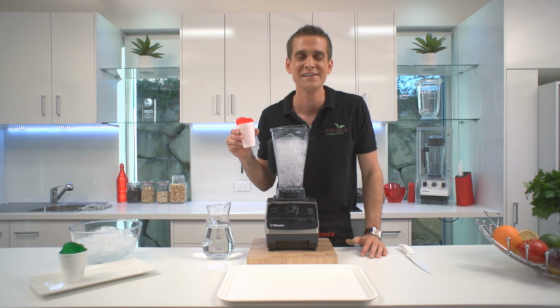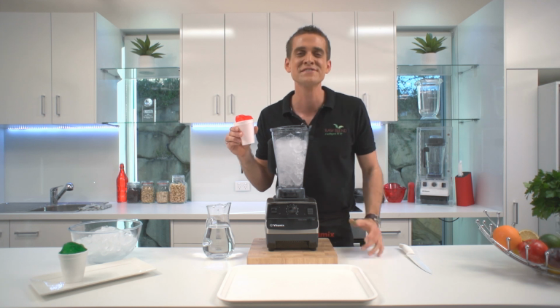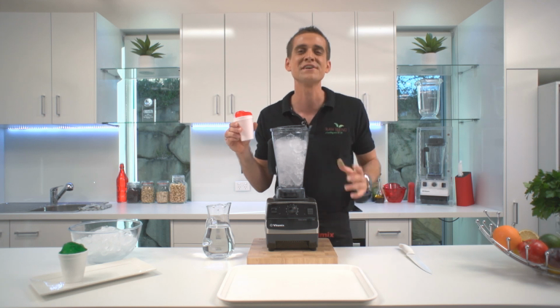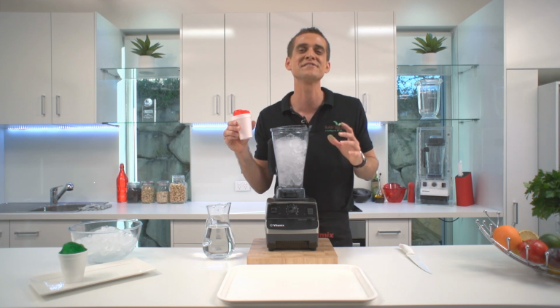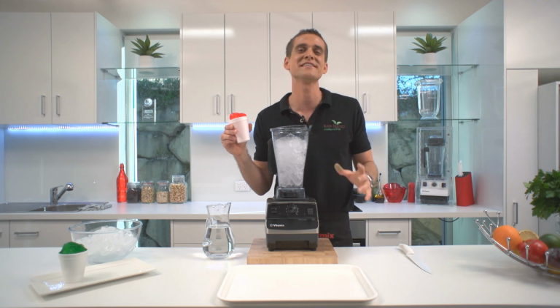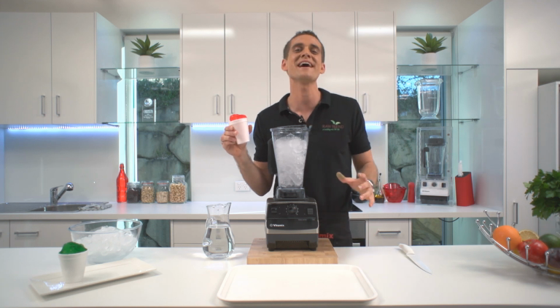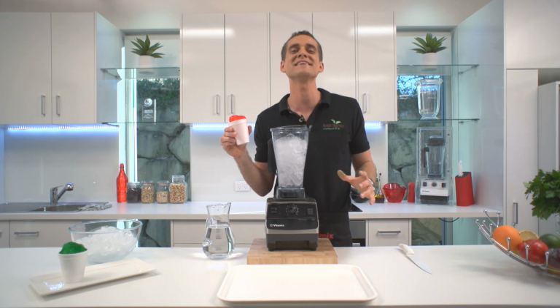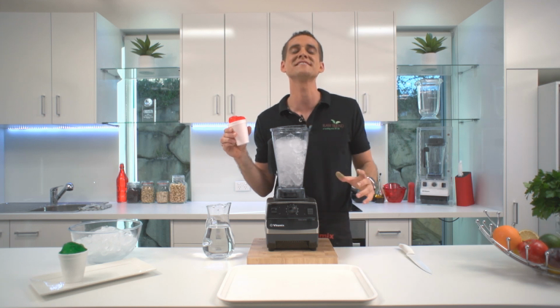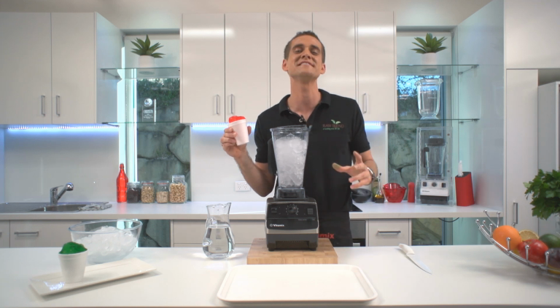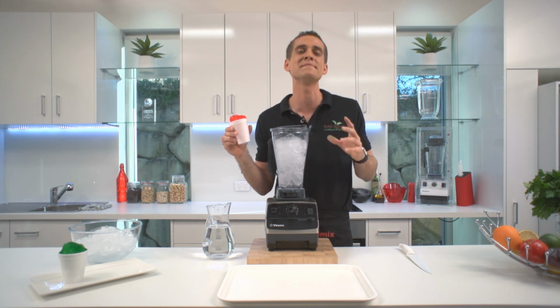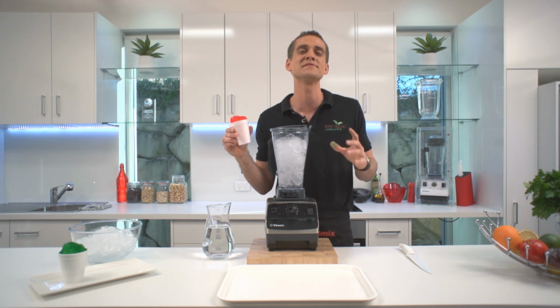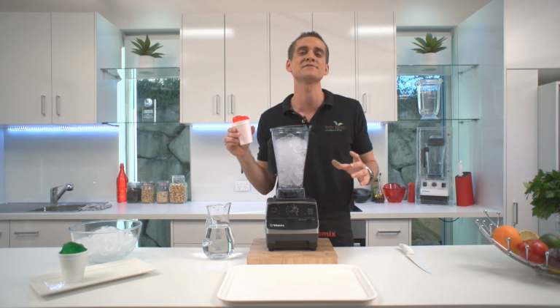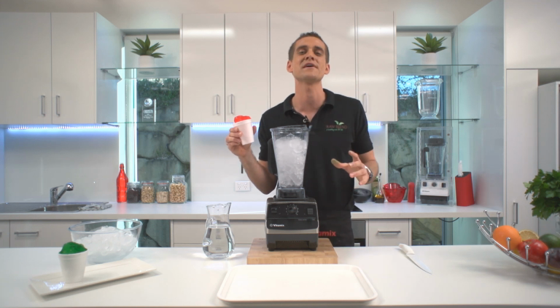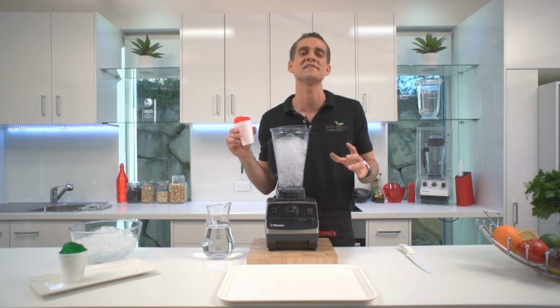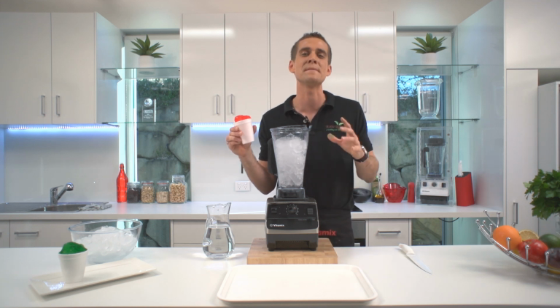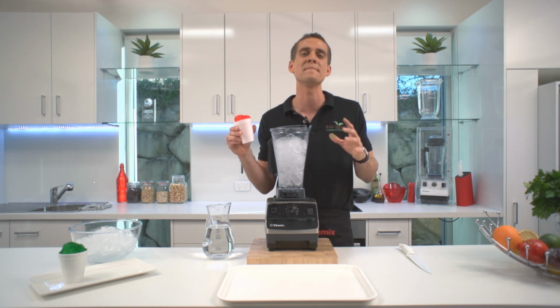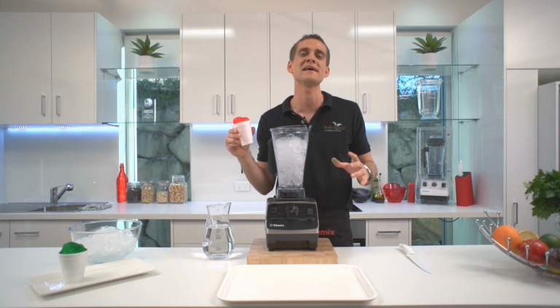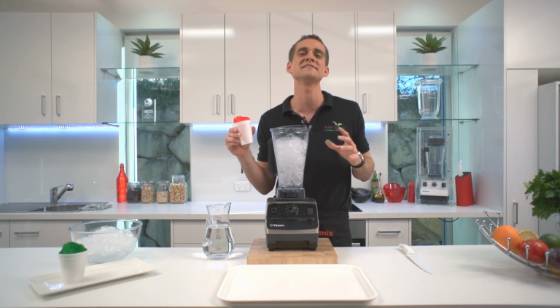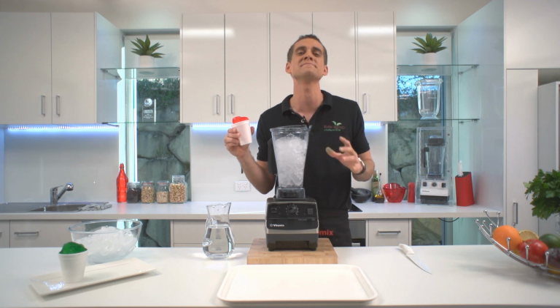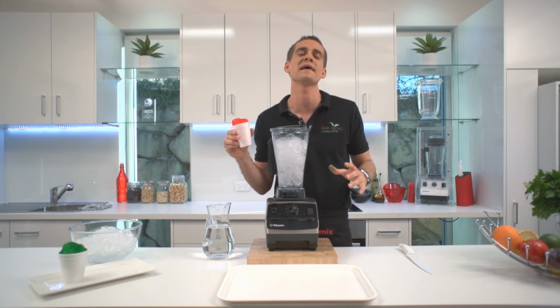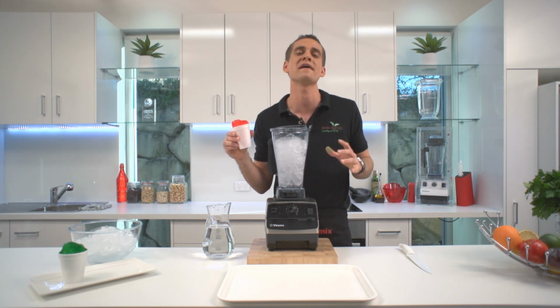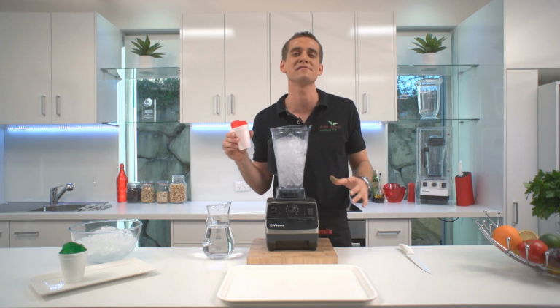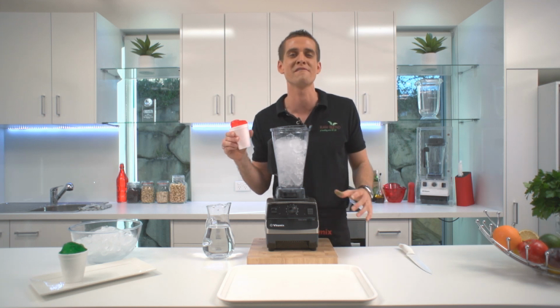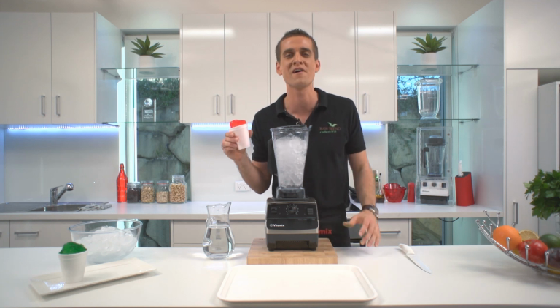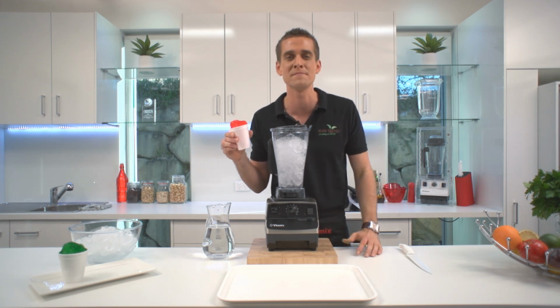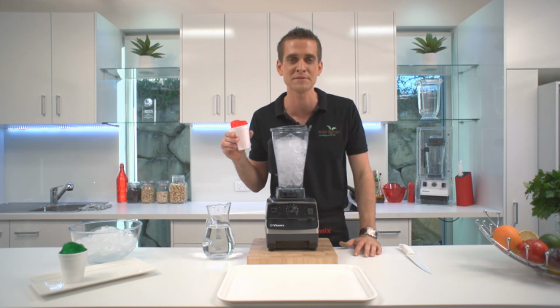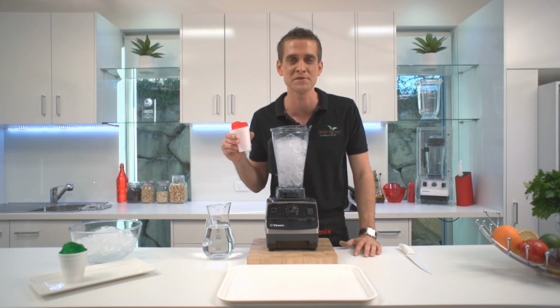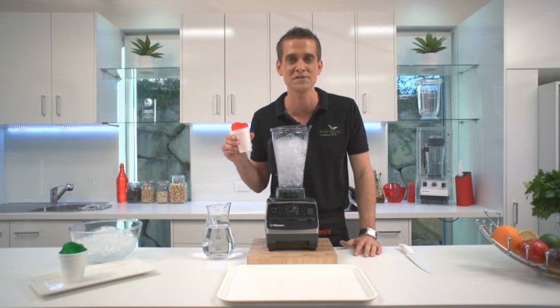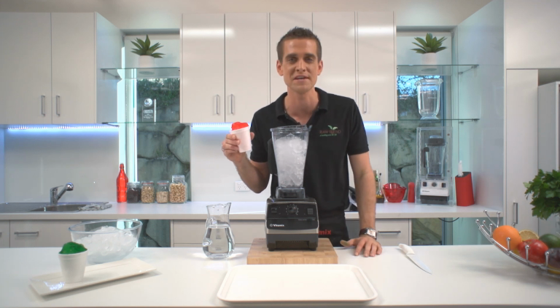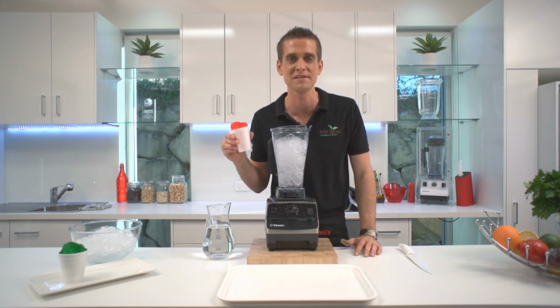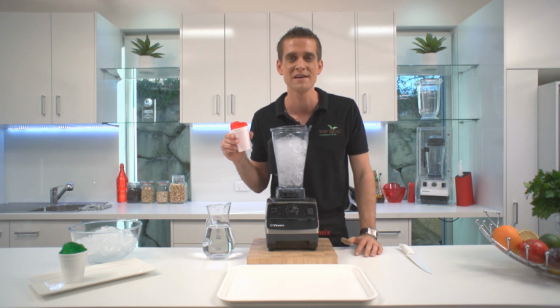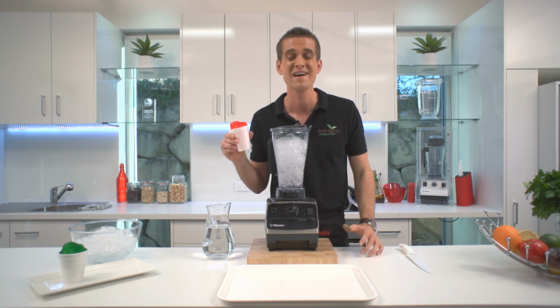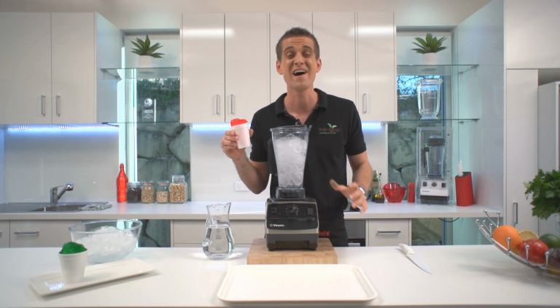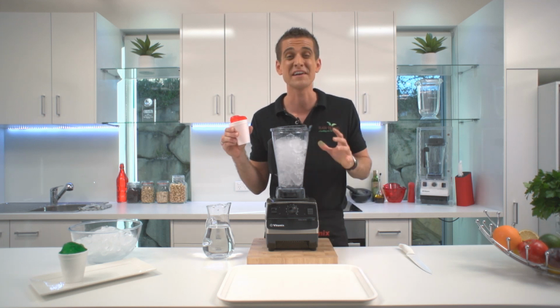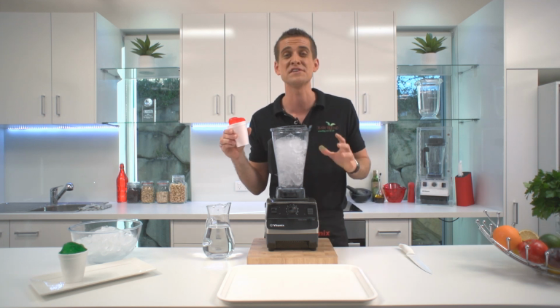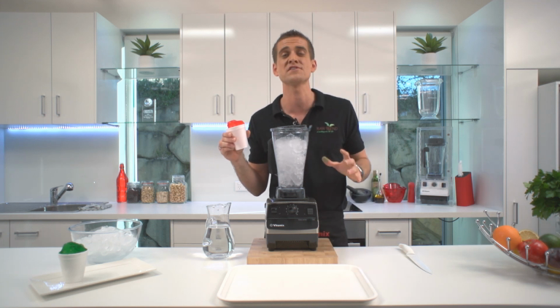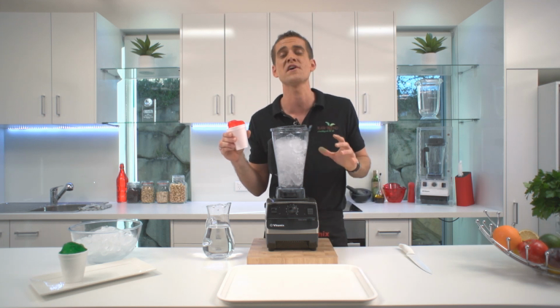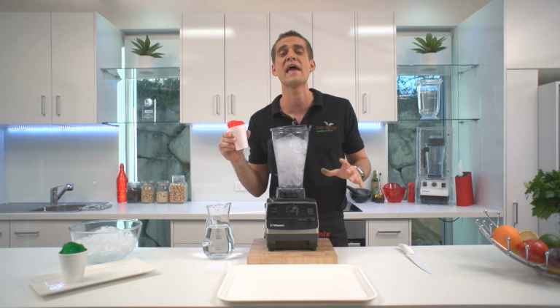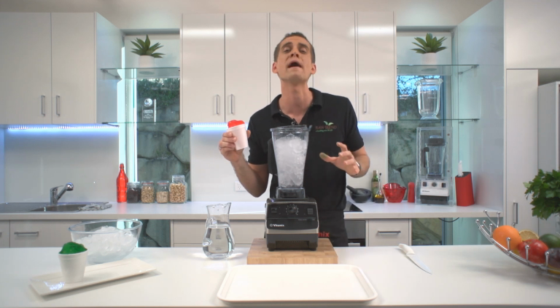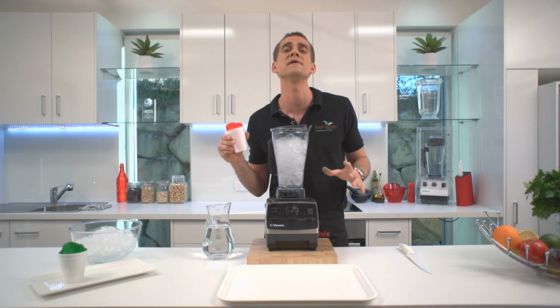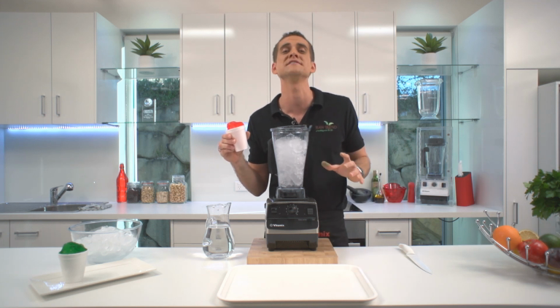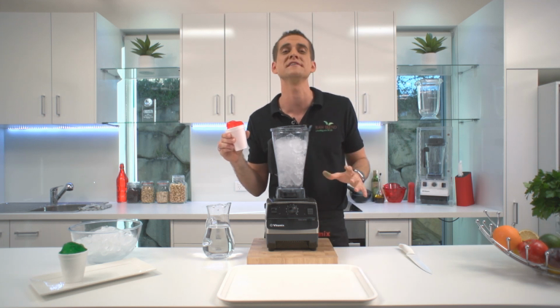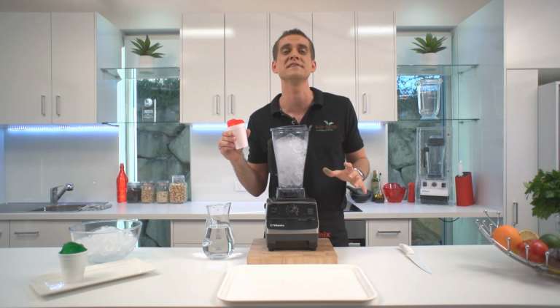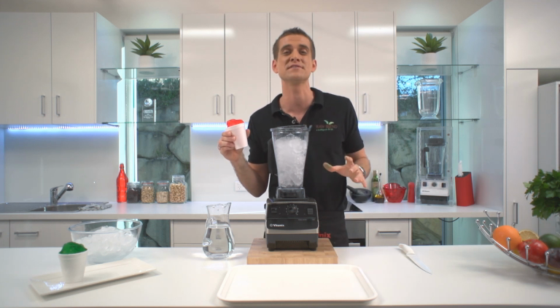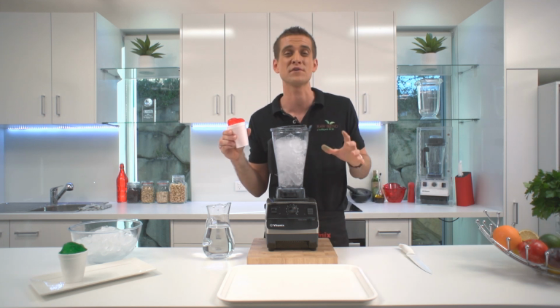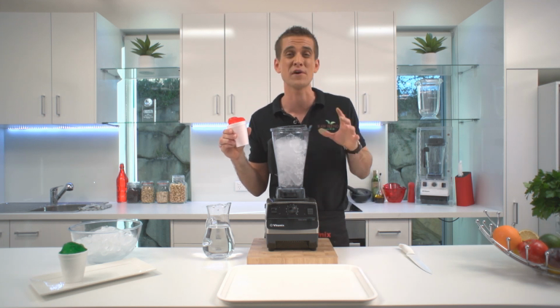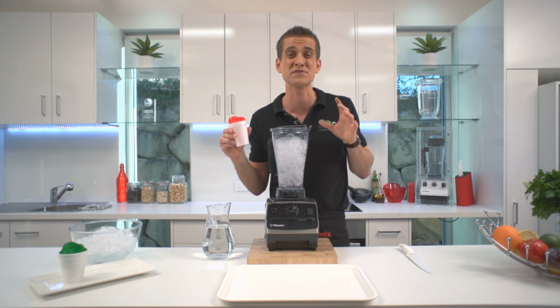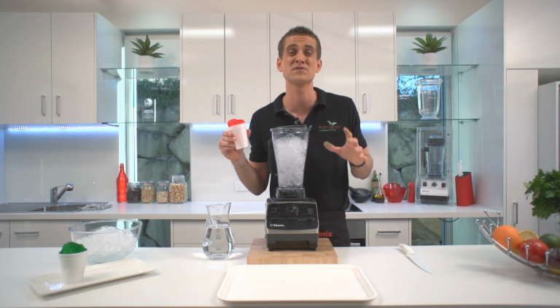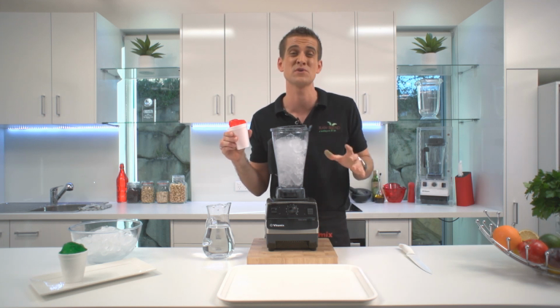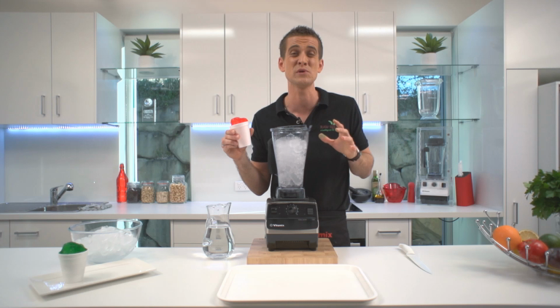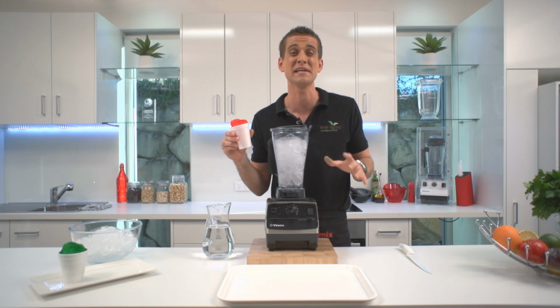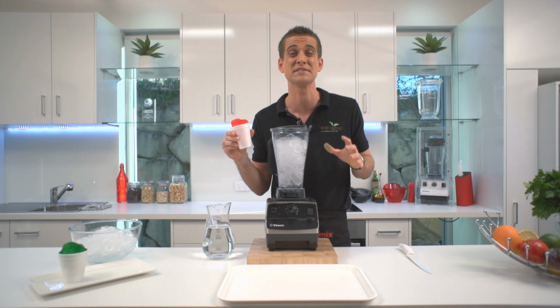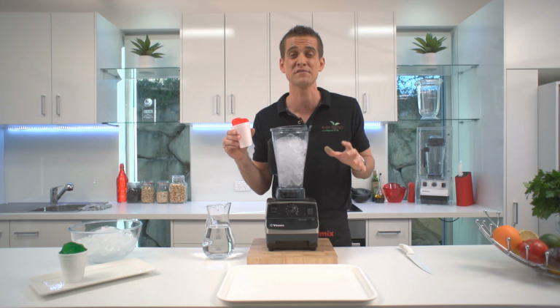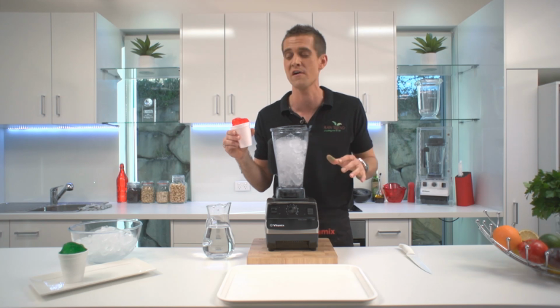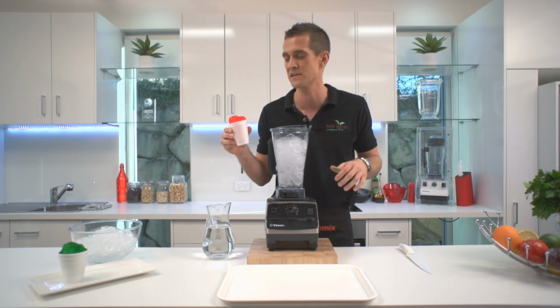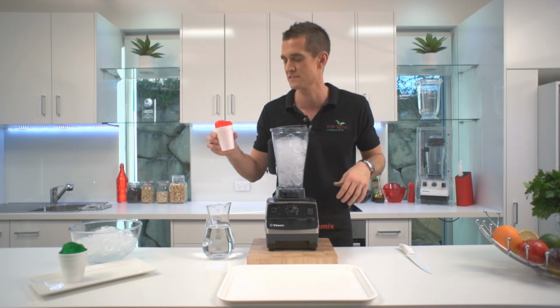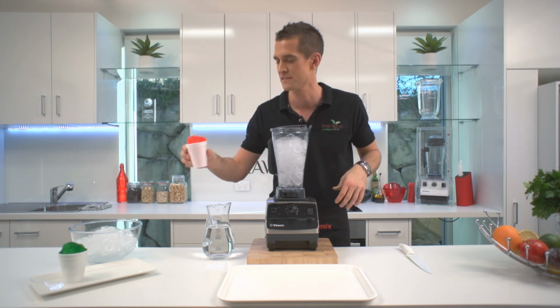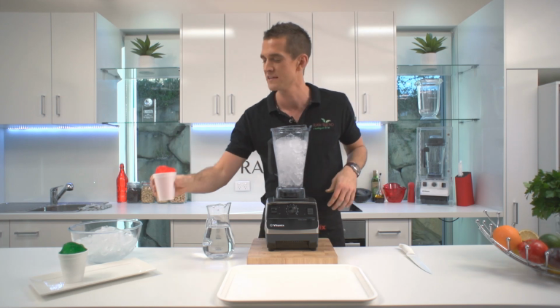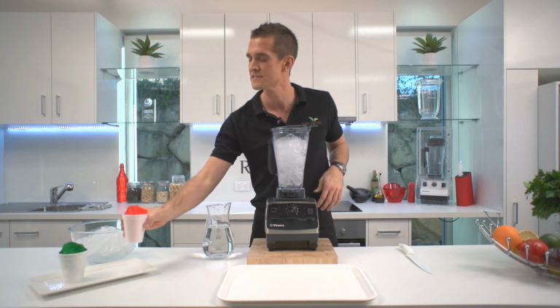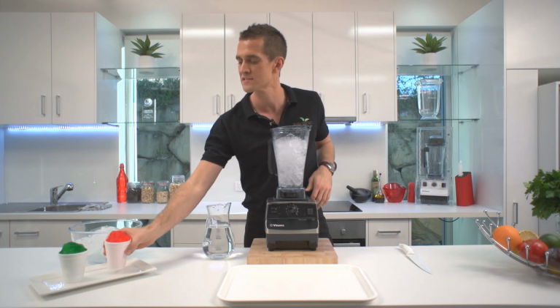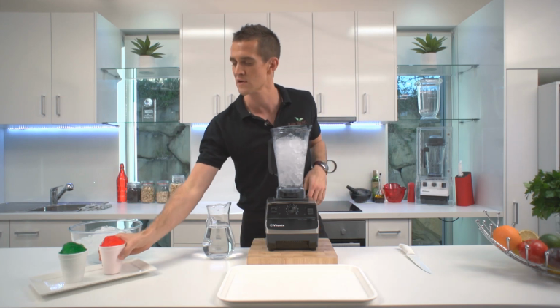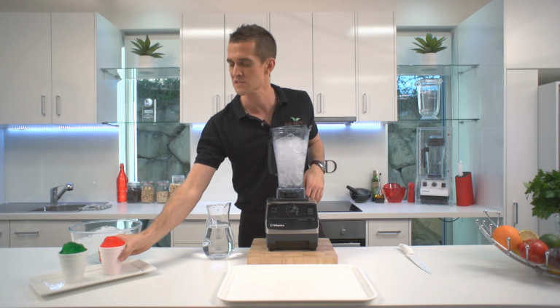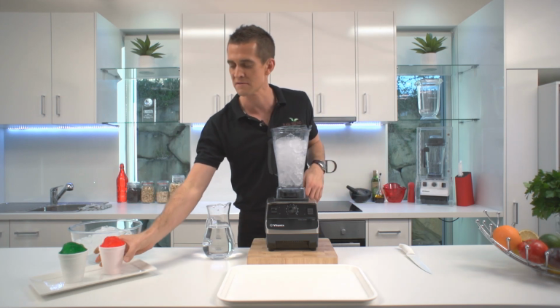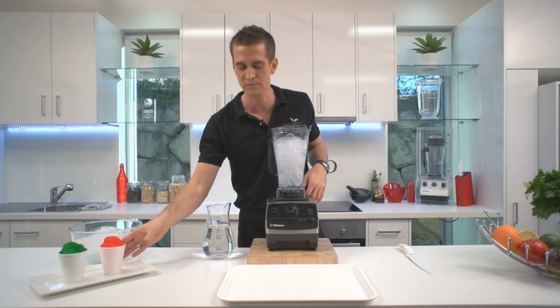So today, to demonstrate the amazing power of the Vitamix machine, I'm going to show you how easy it is to crush two liters of ice. So simple.